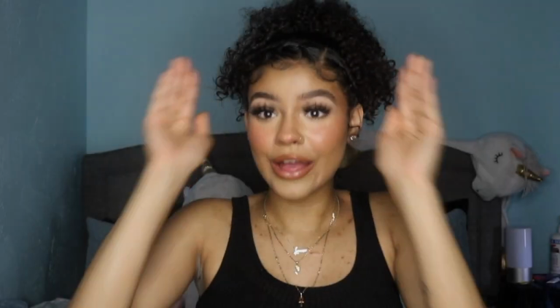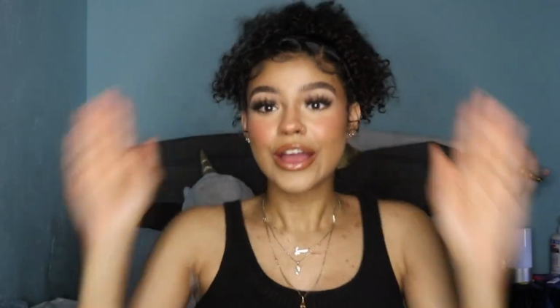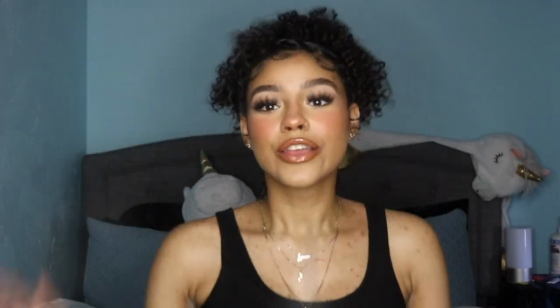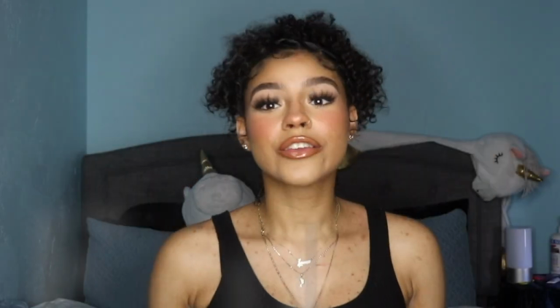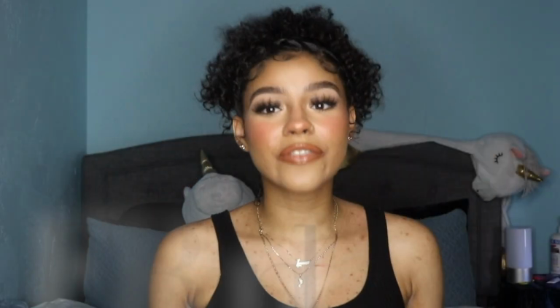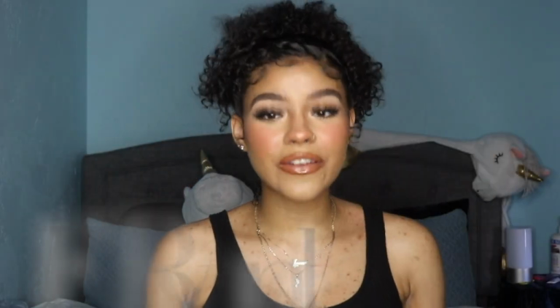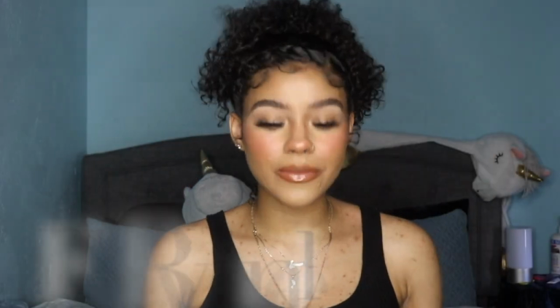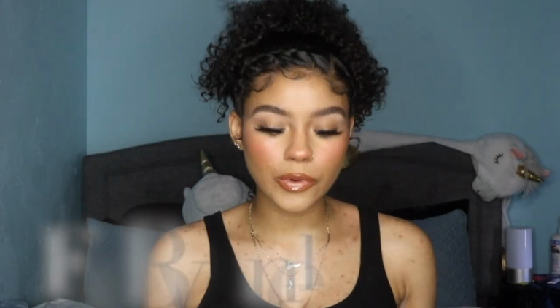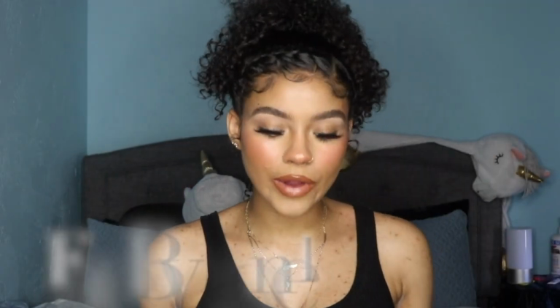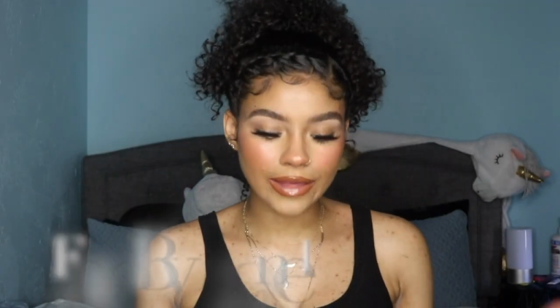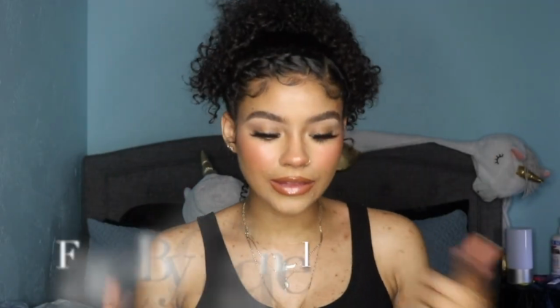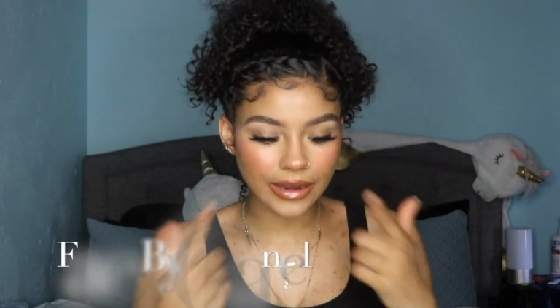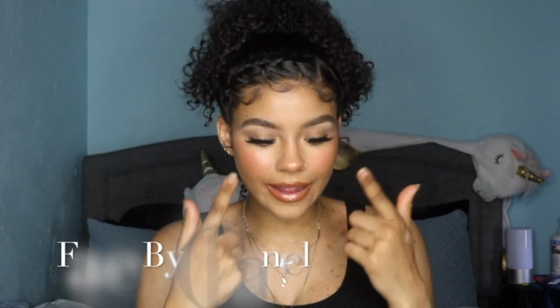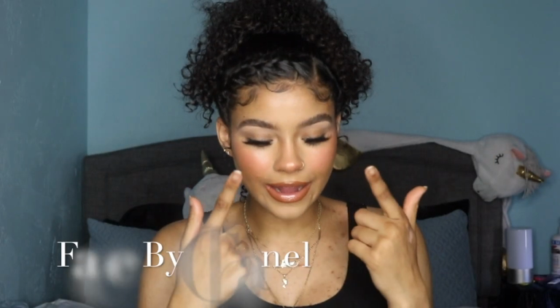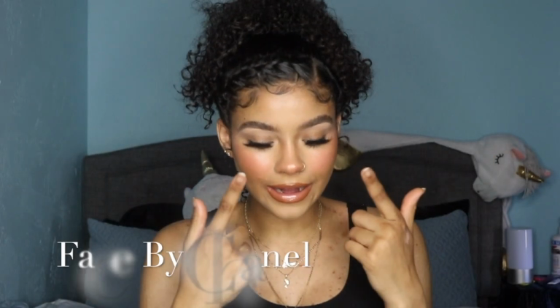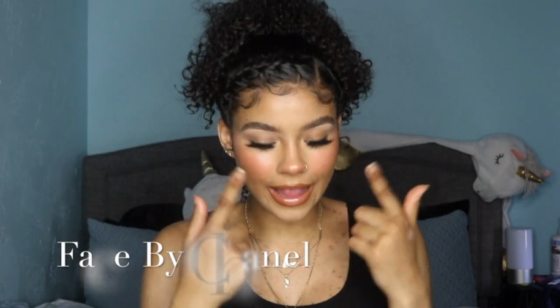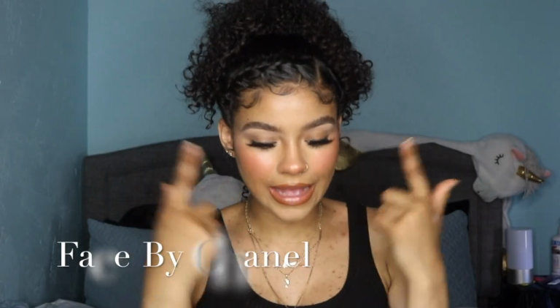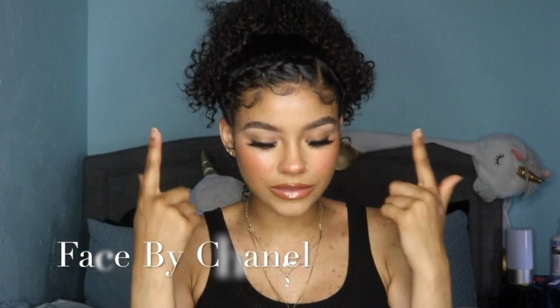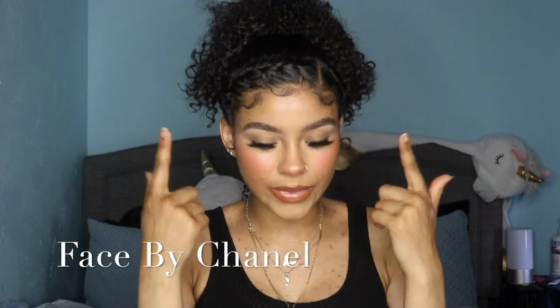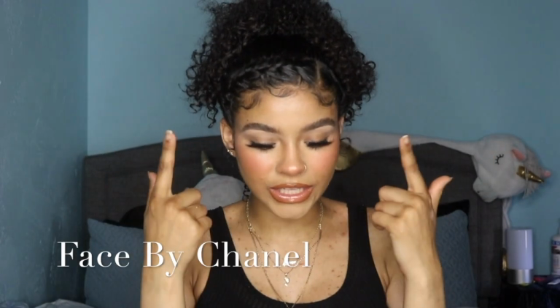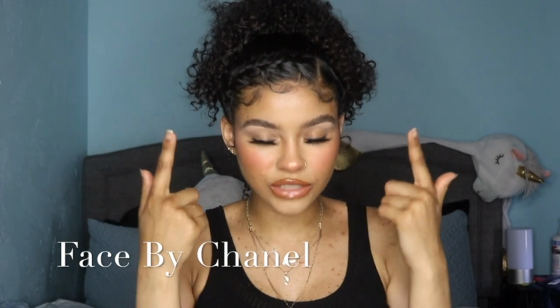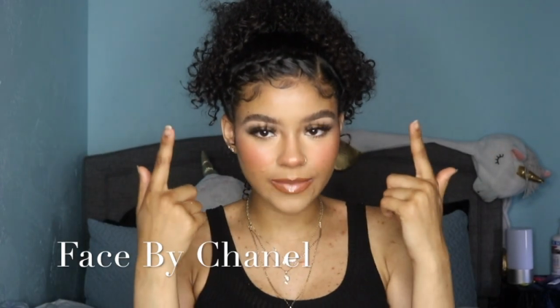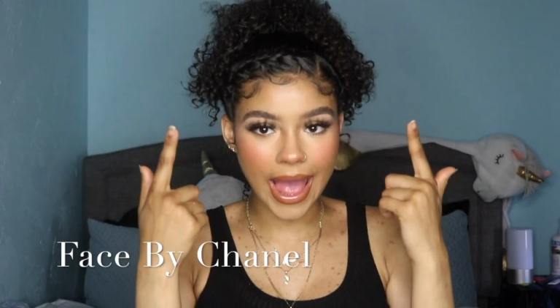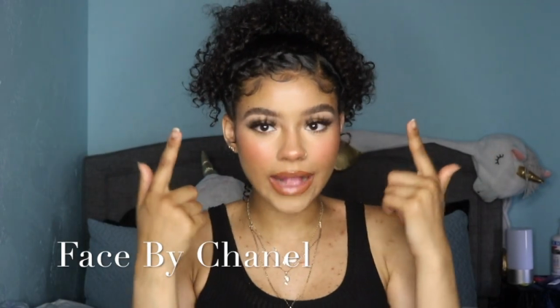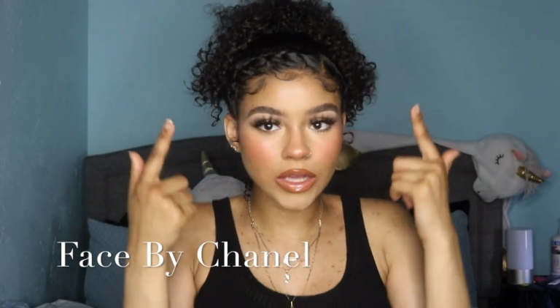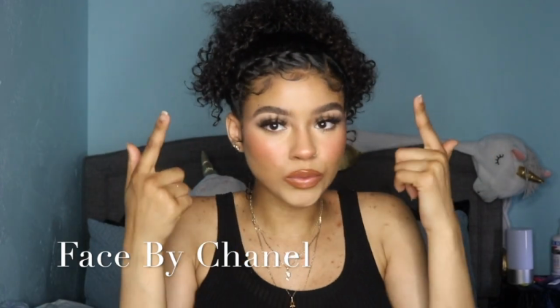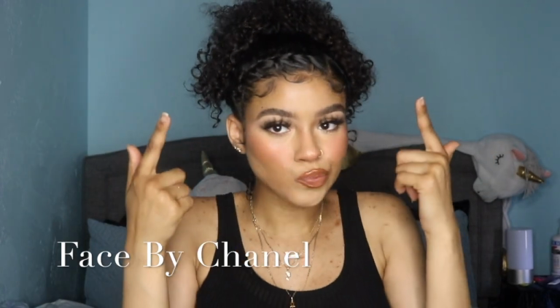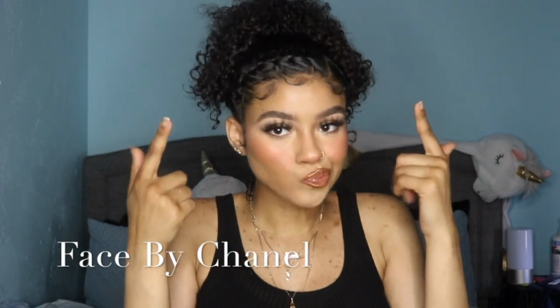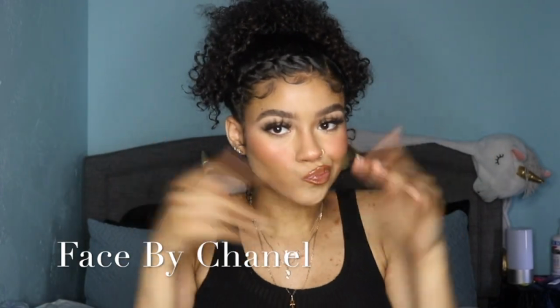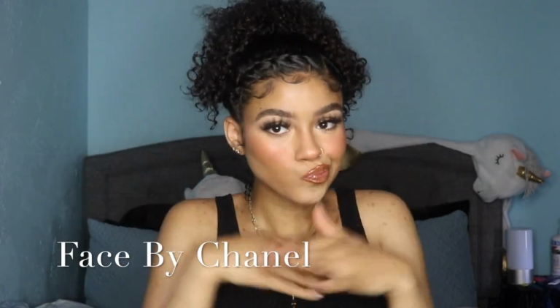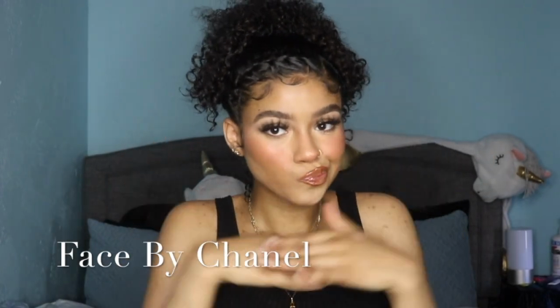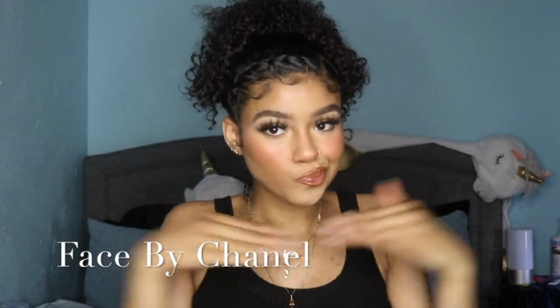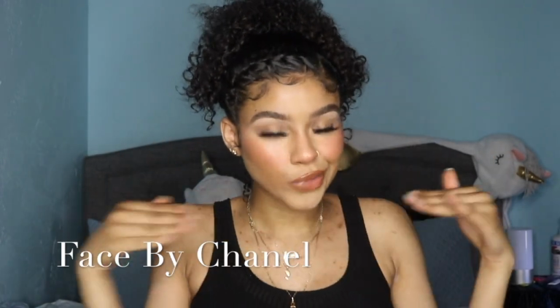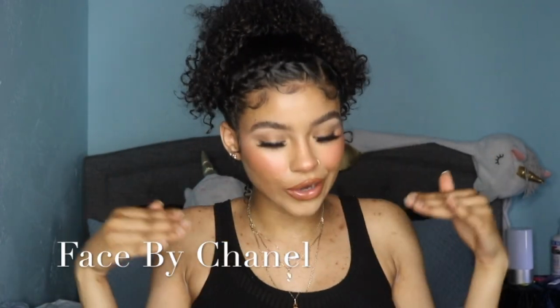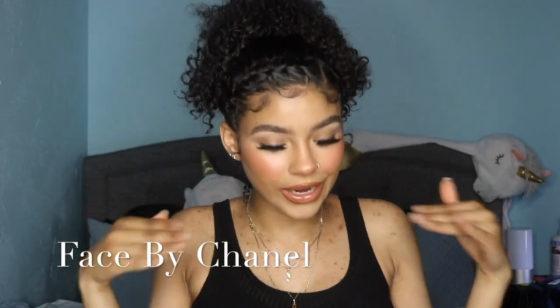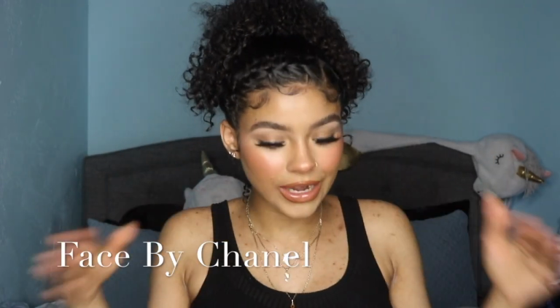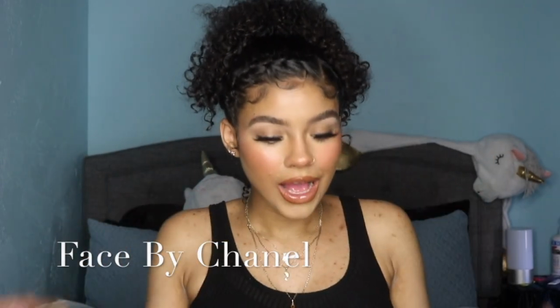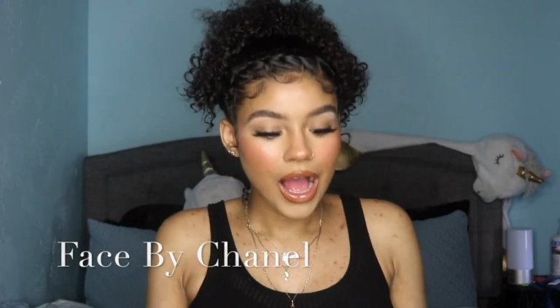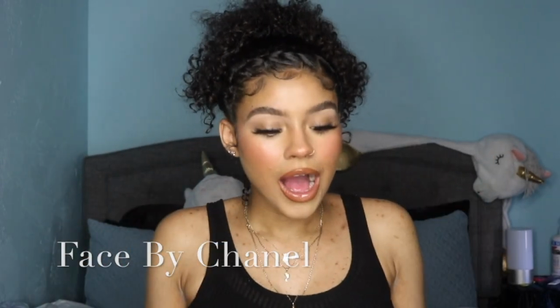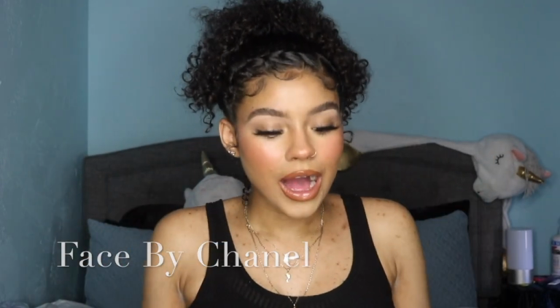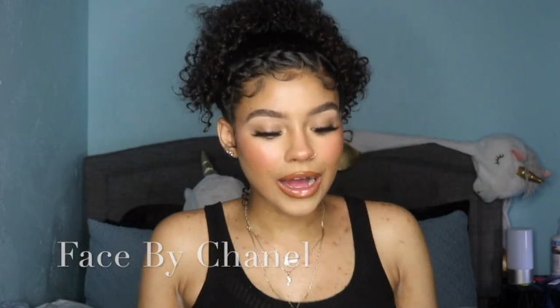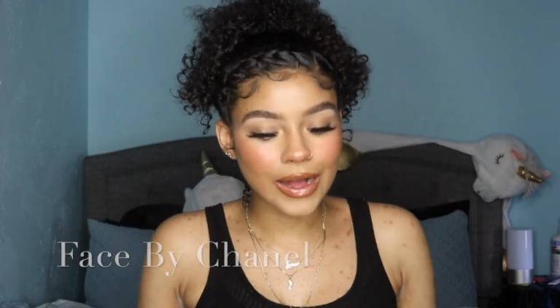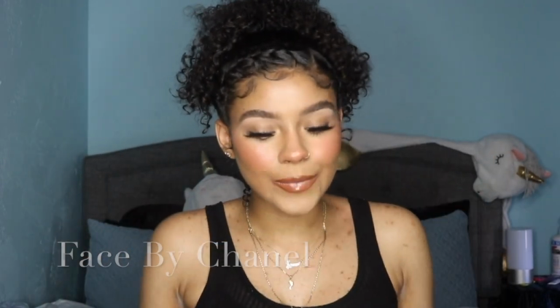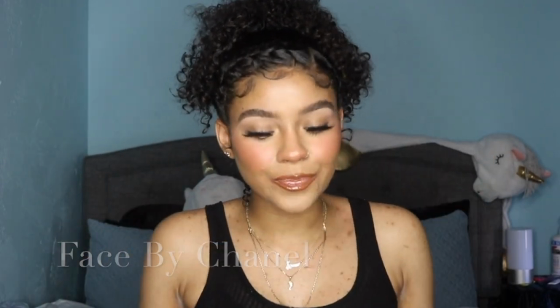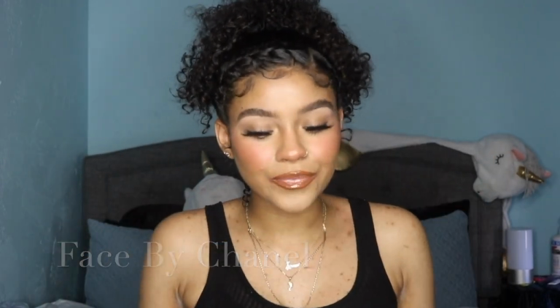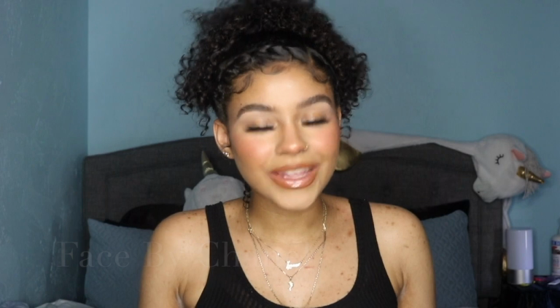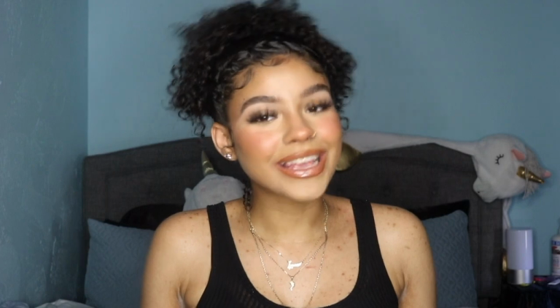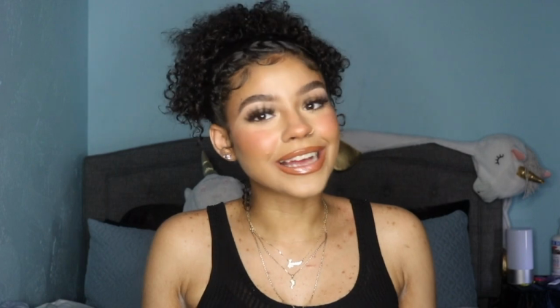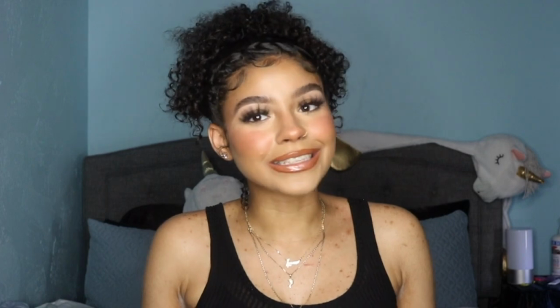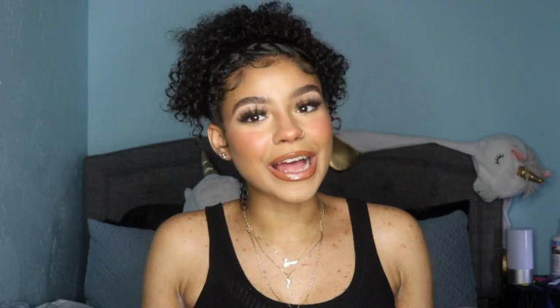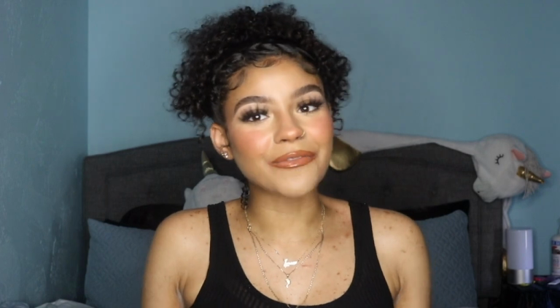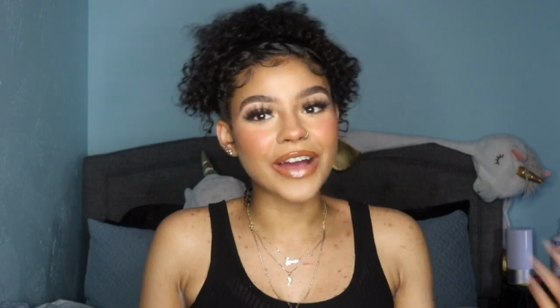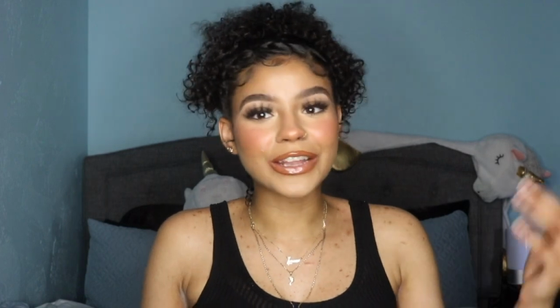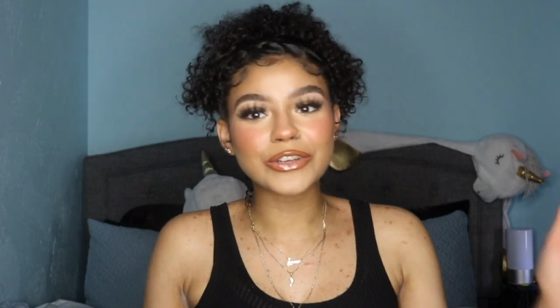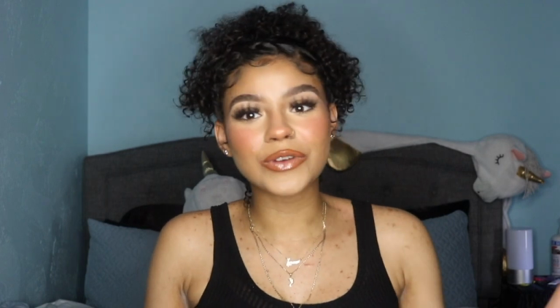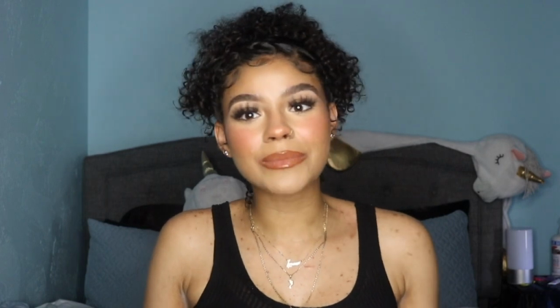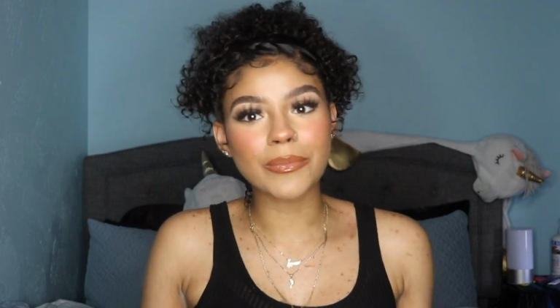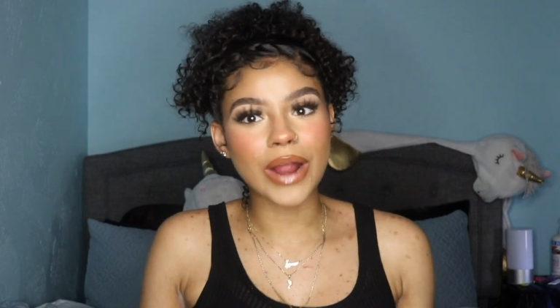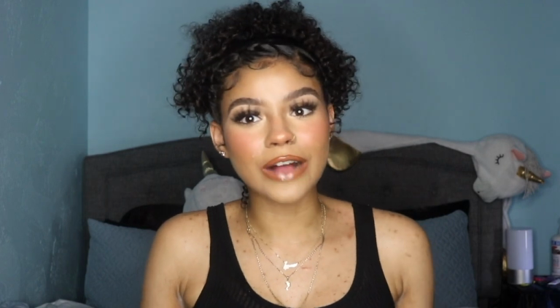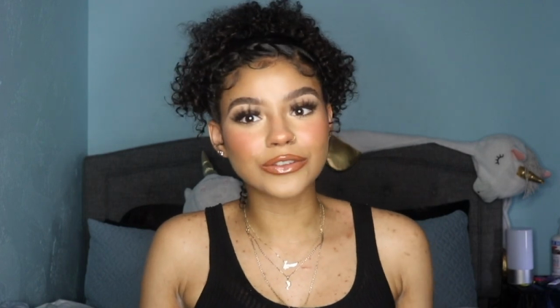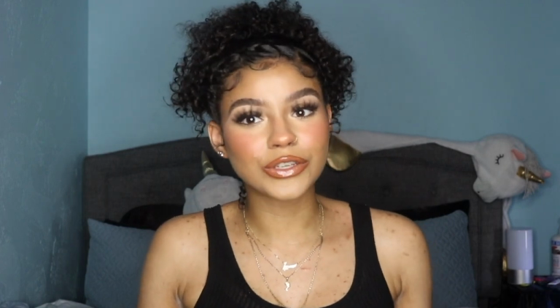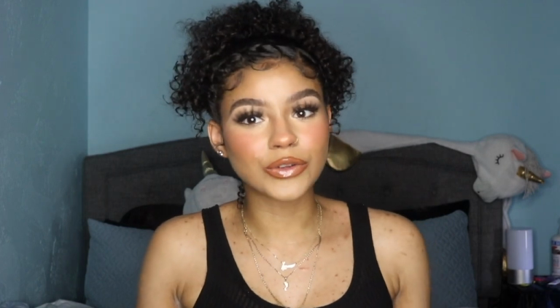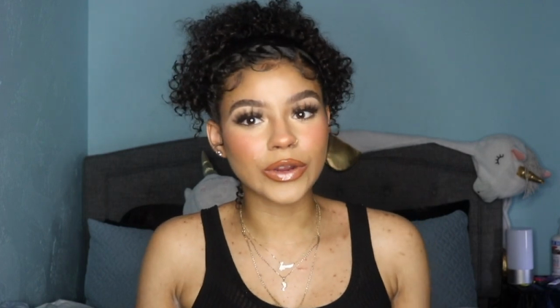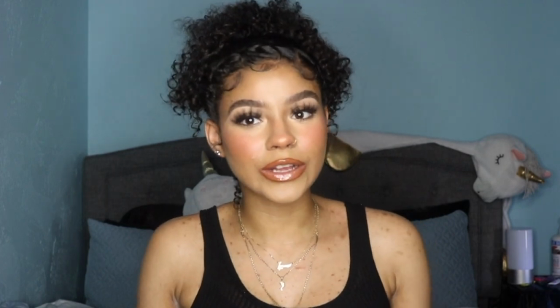Your favorite procrastinating ass bitch is back. Period. Yes, I'm finally doing my brows tutorial.